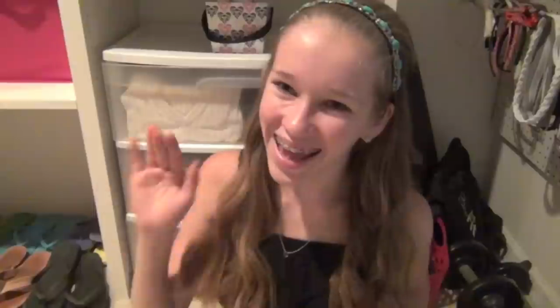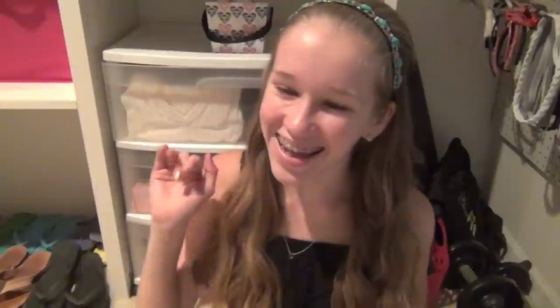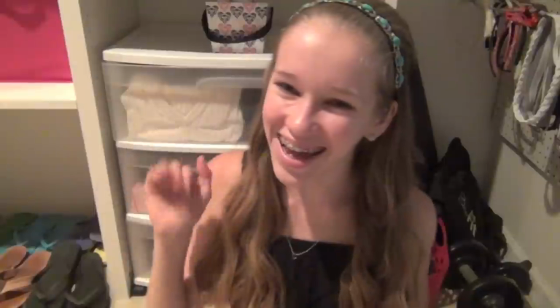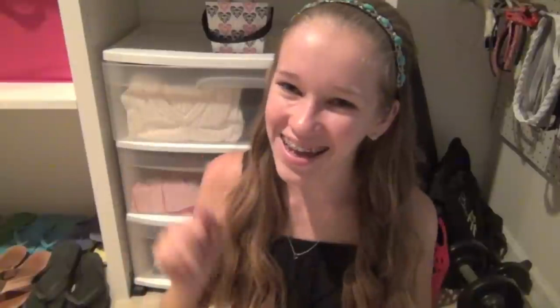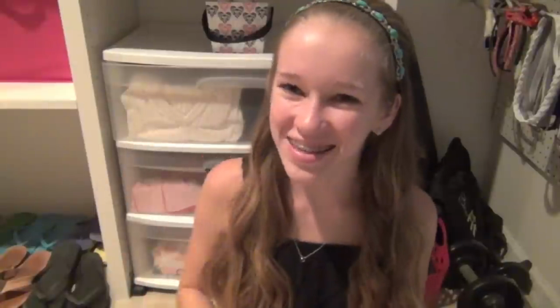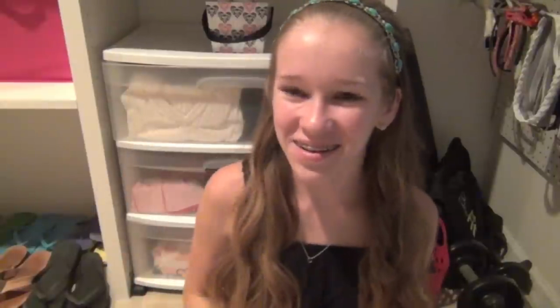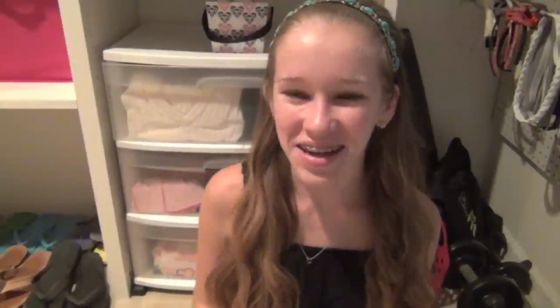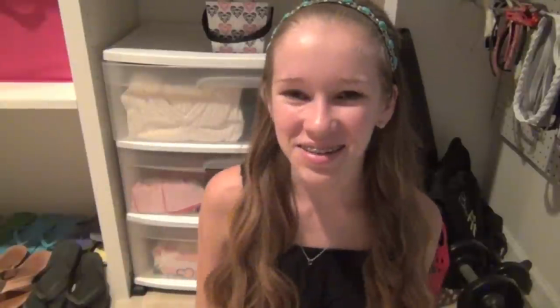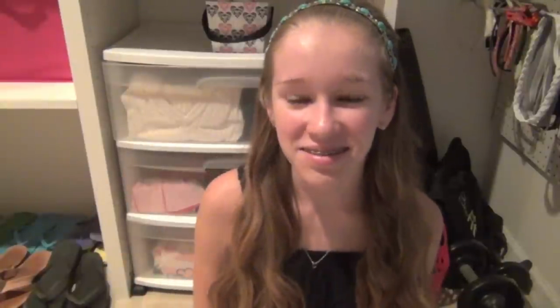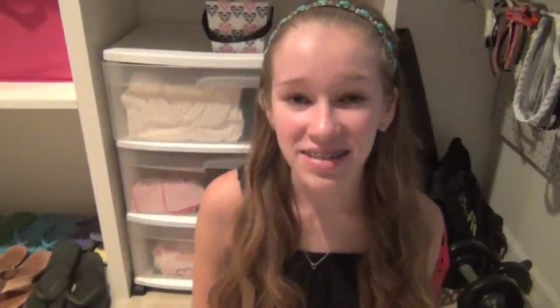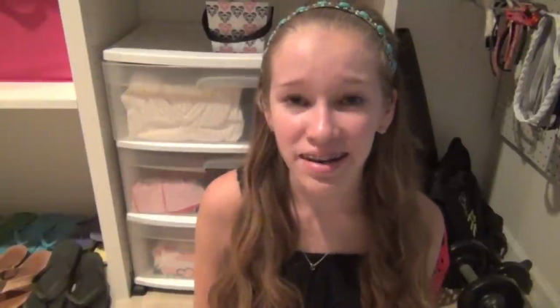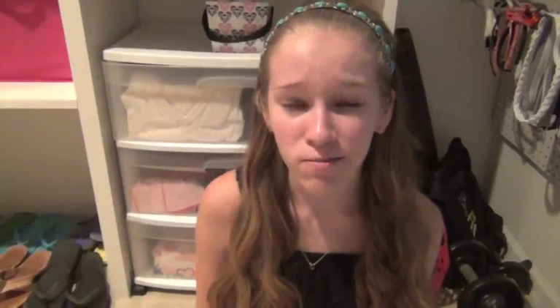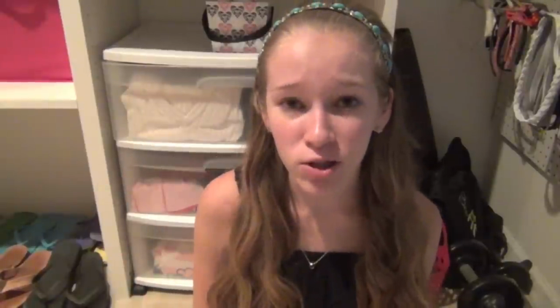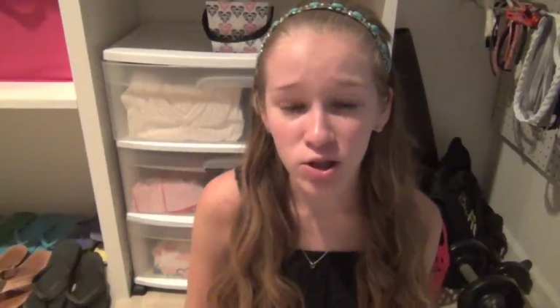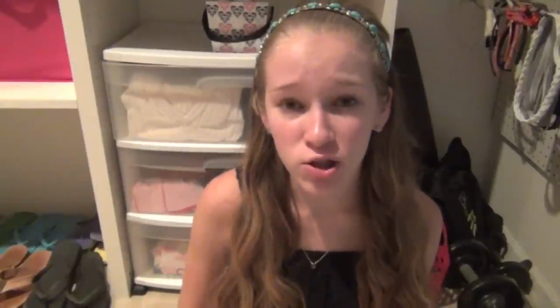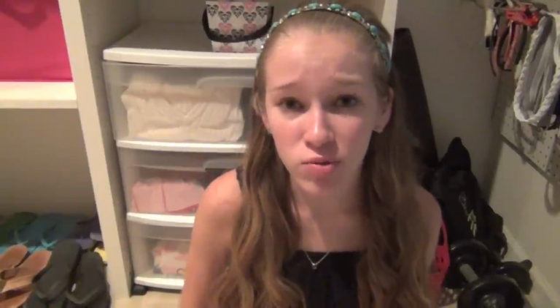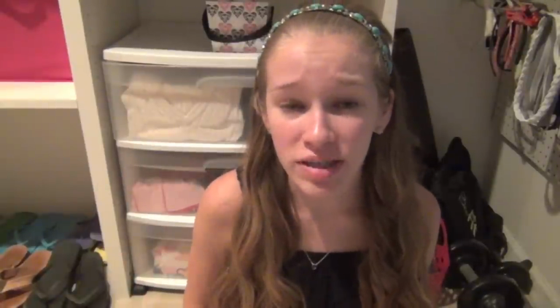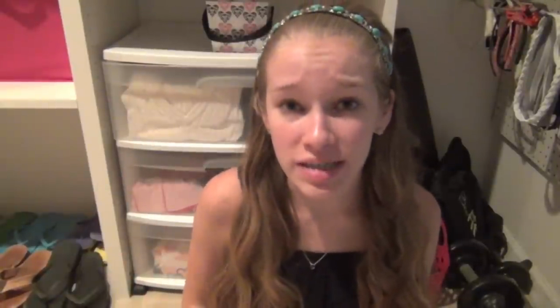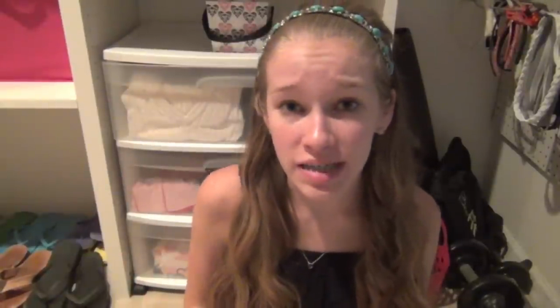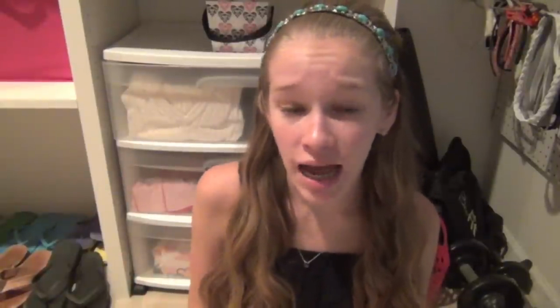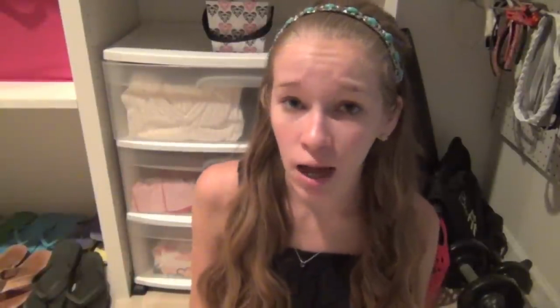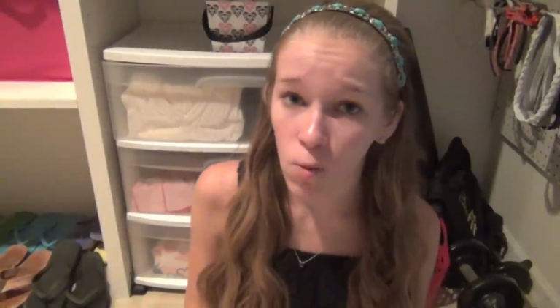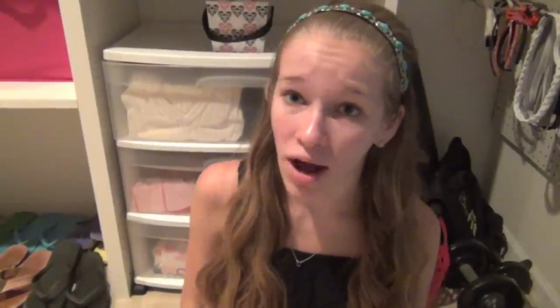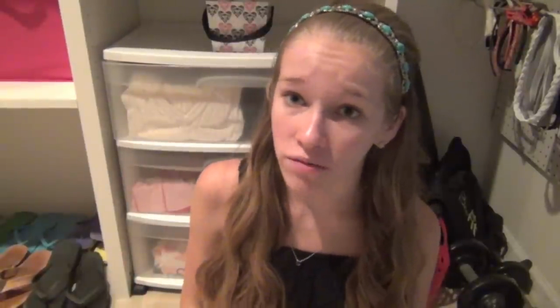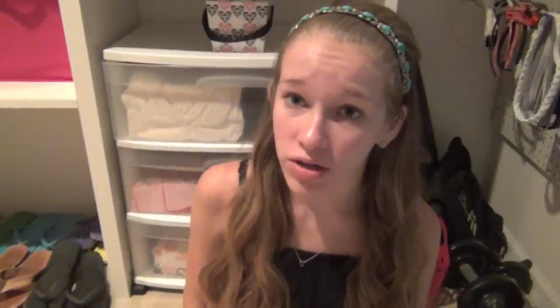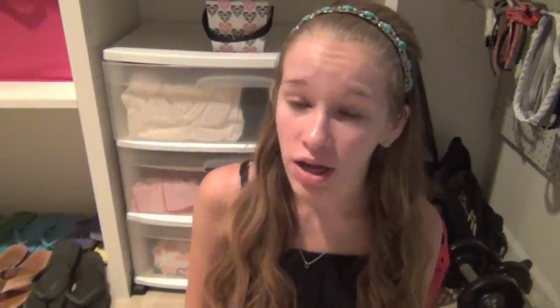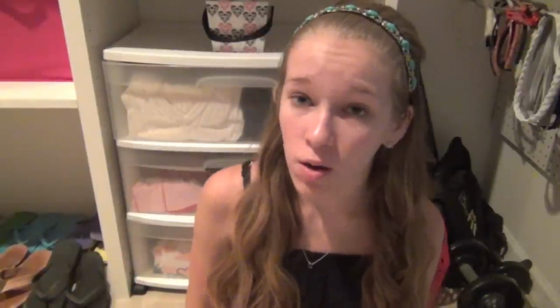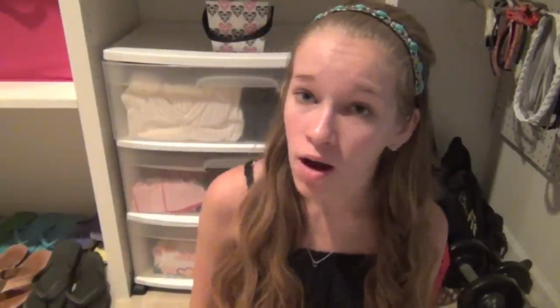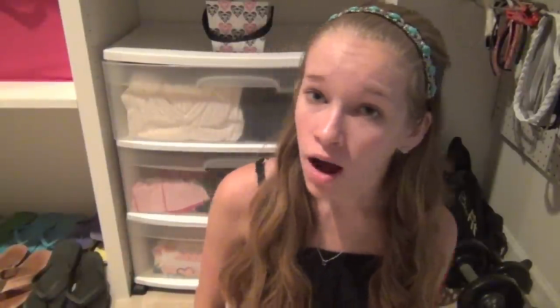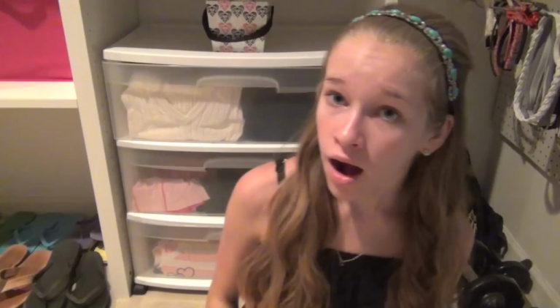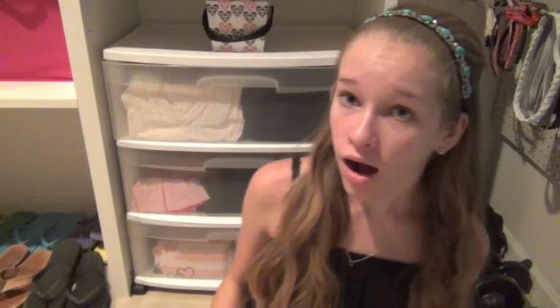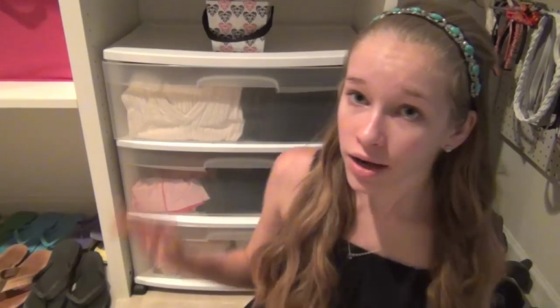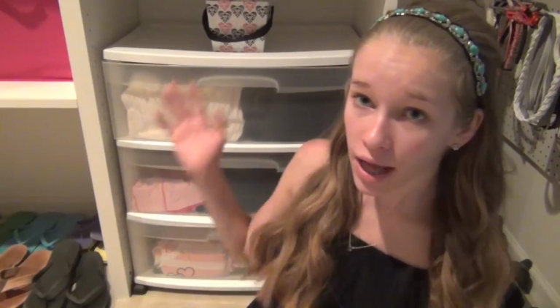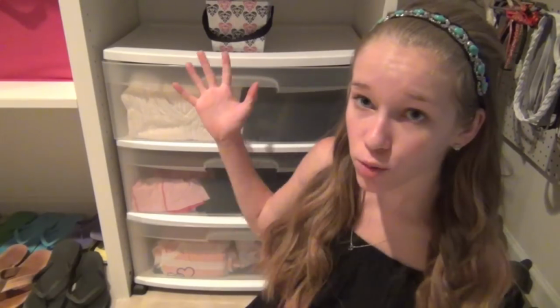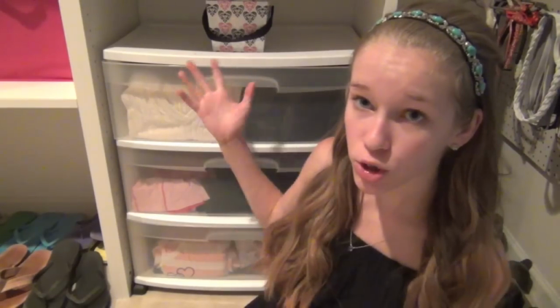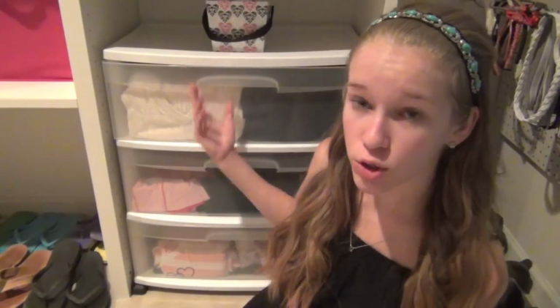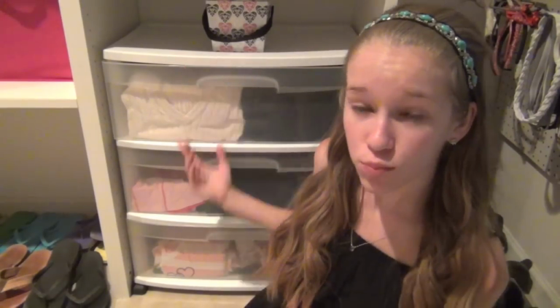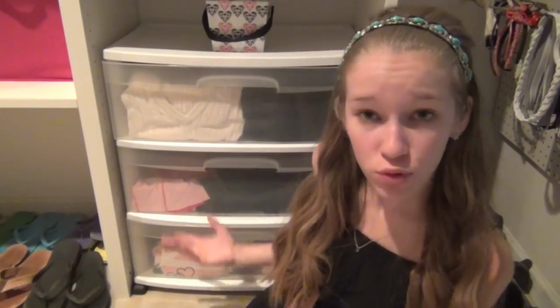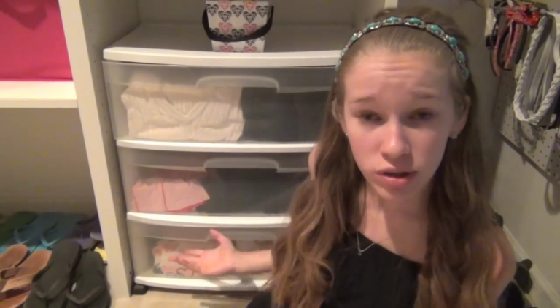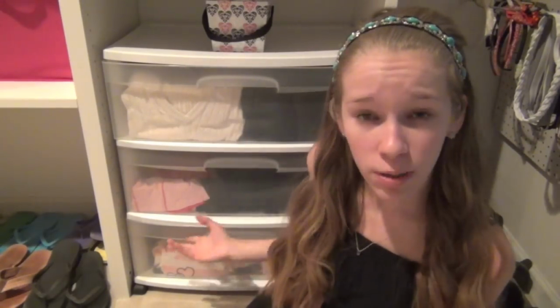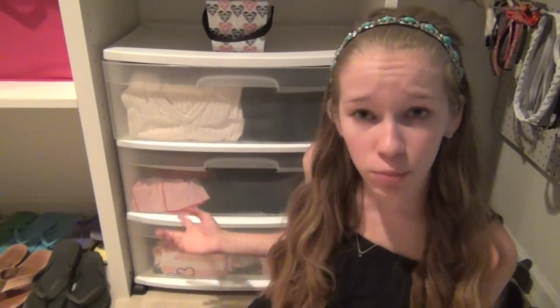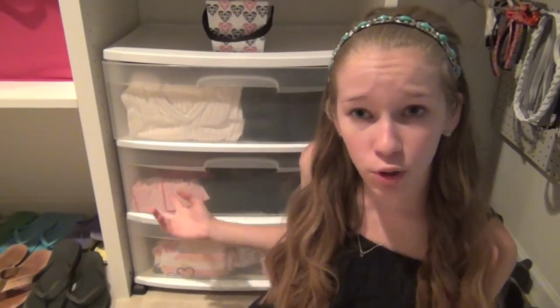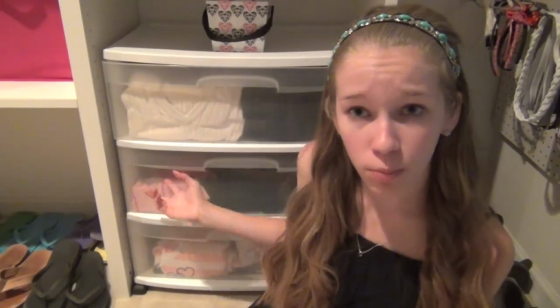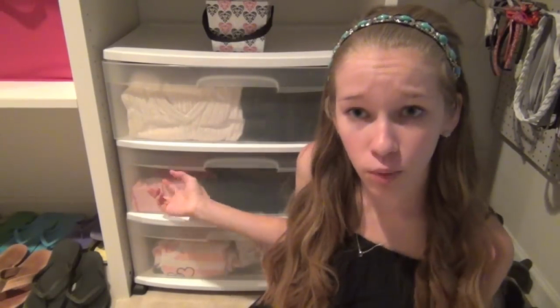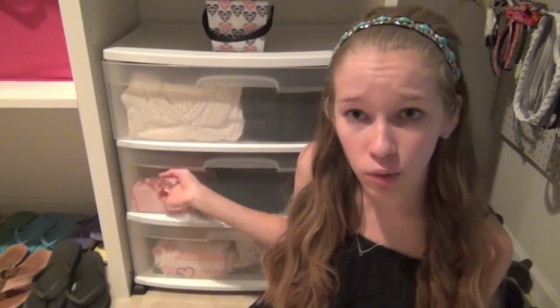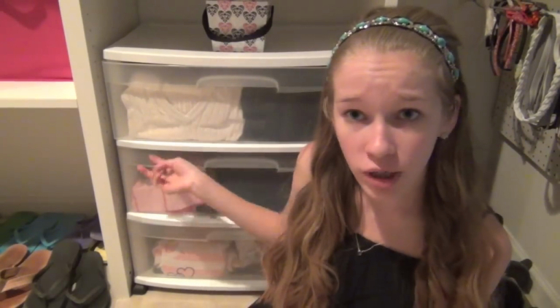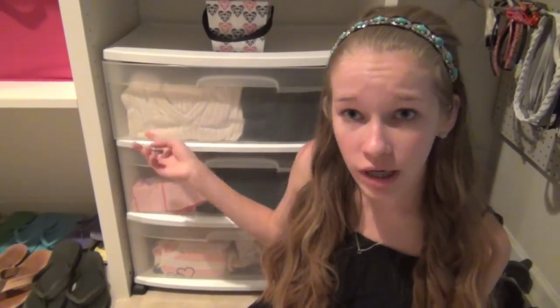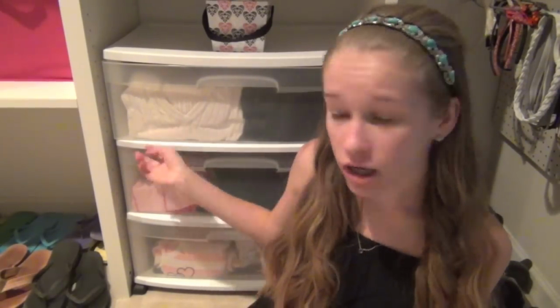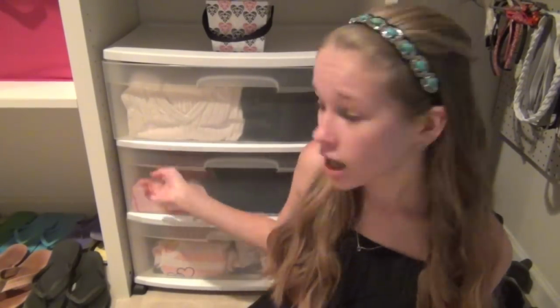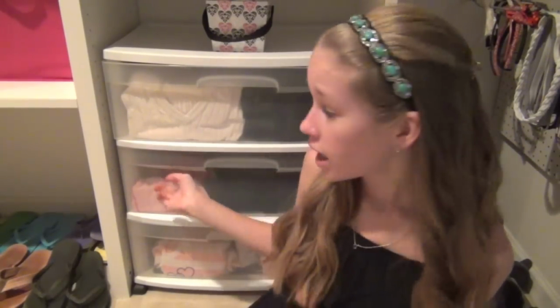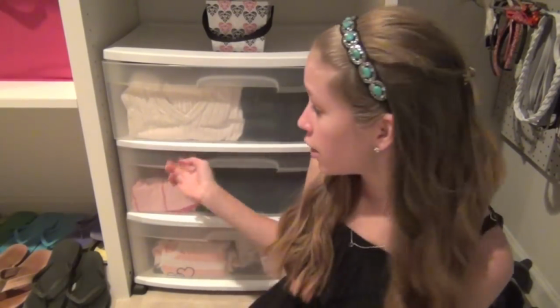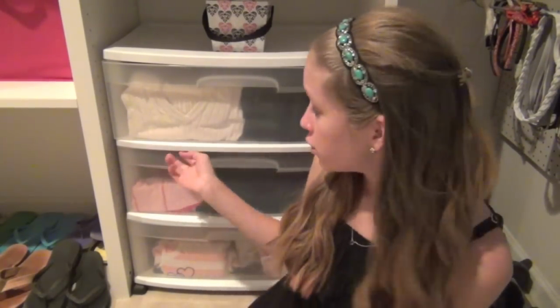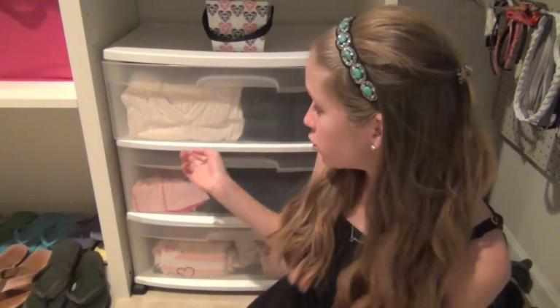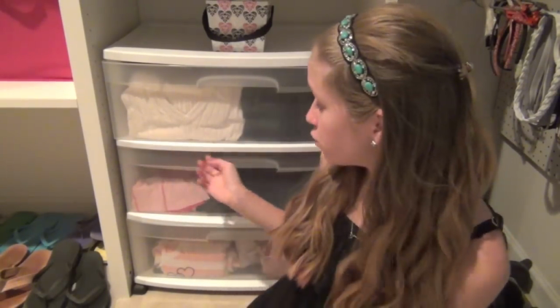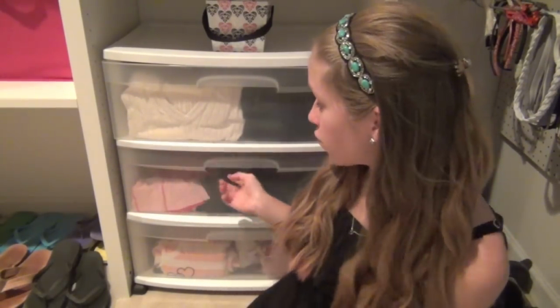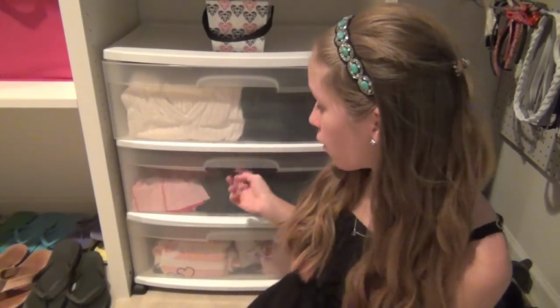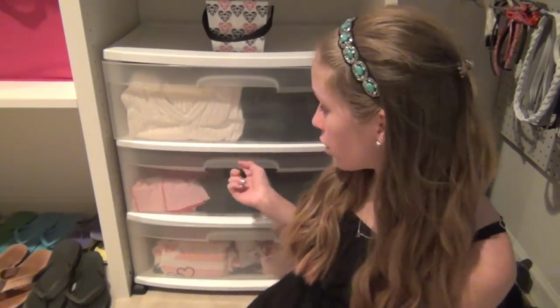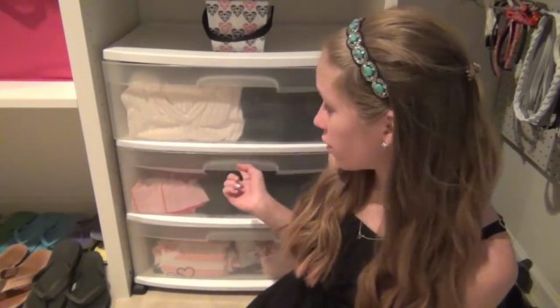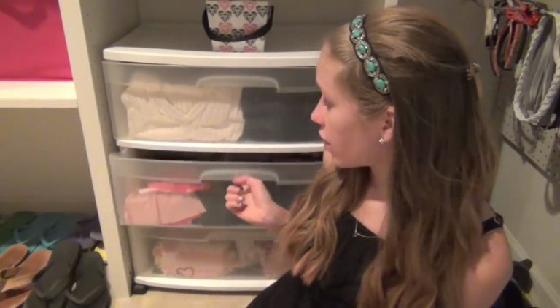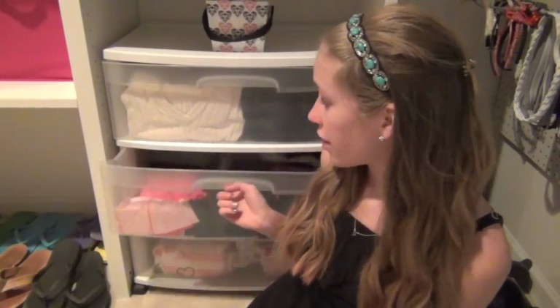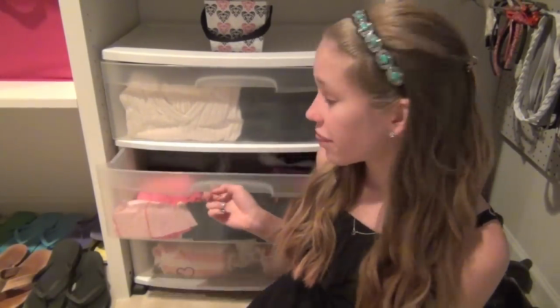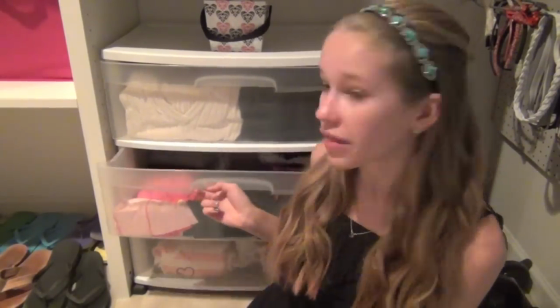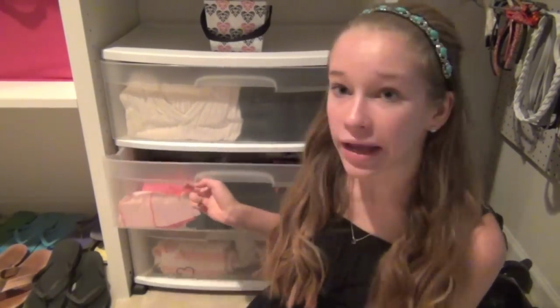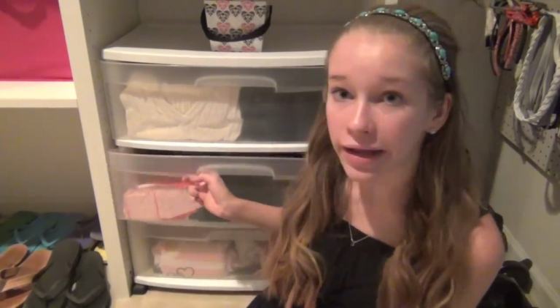Hey guys! So today I'm going to do a DIY video on how to spruce up your boring drawer things.